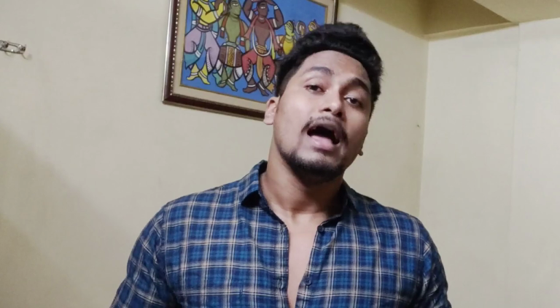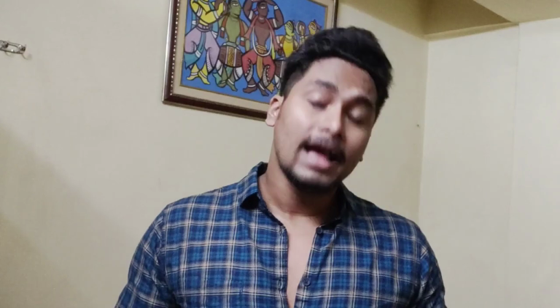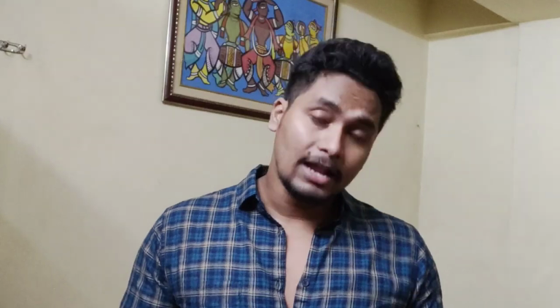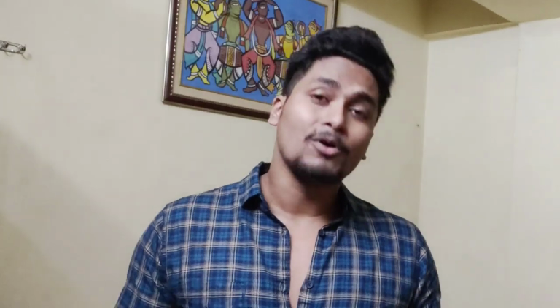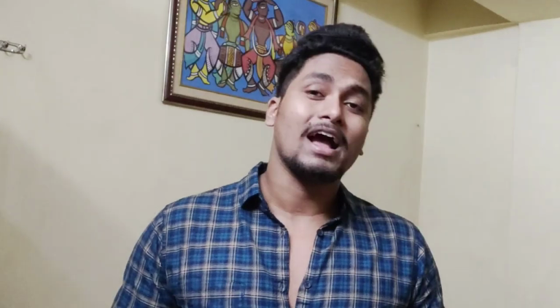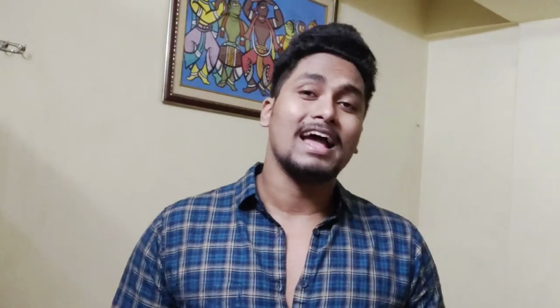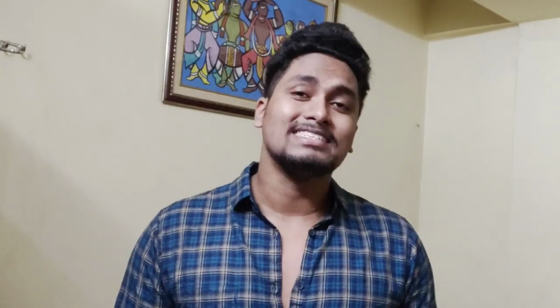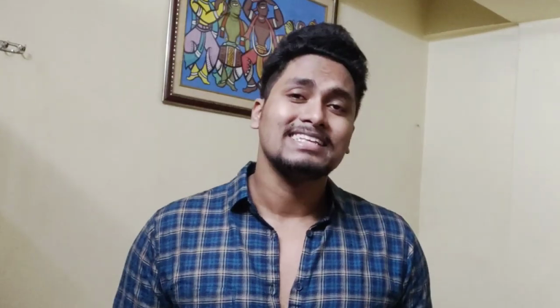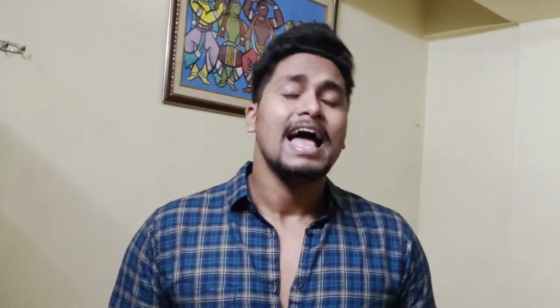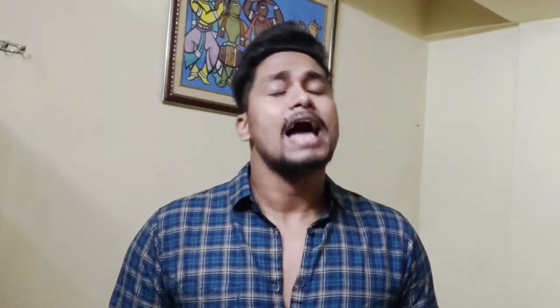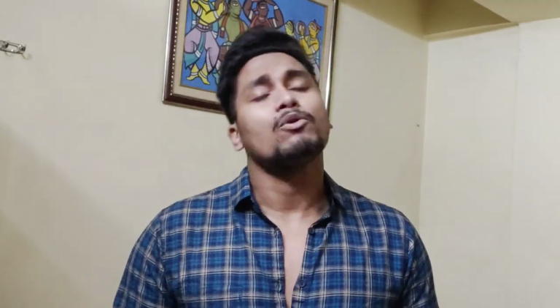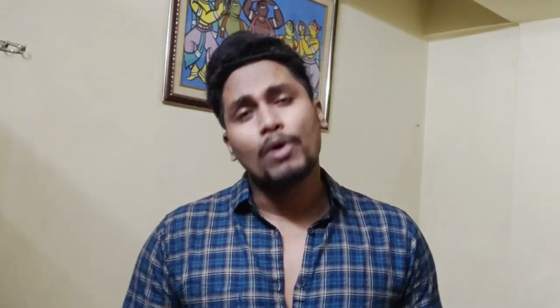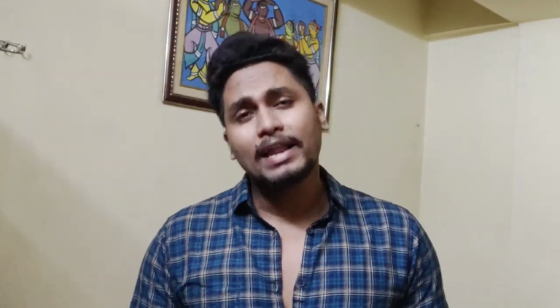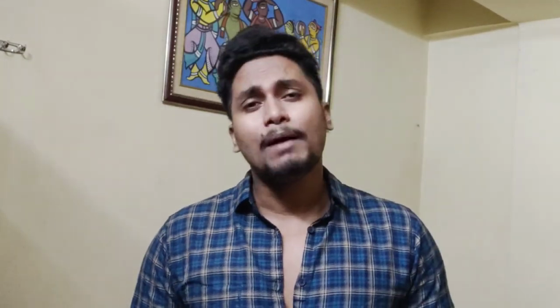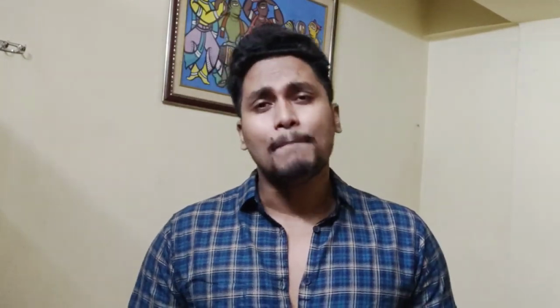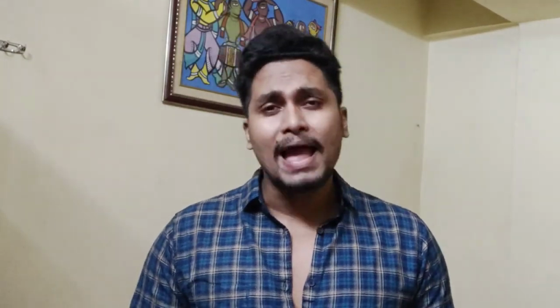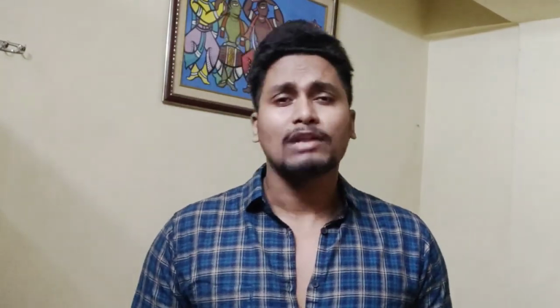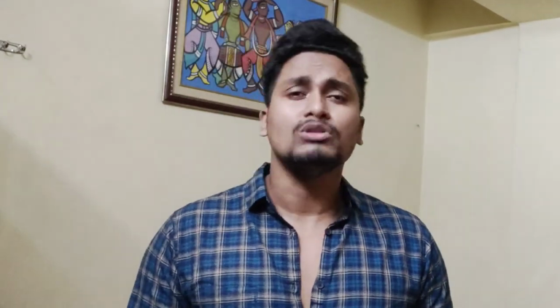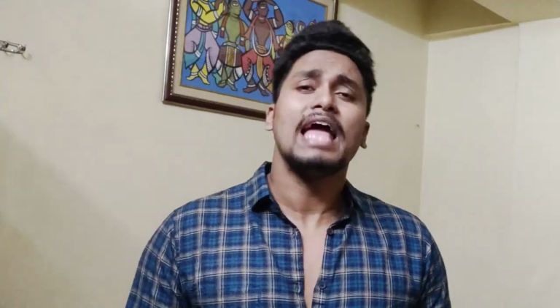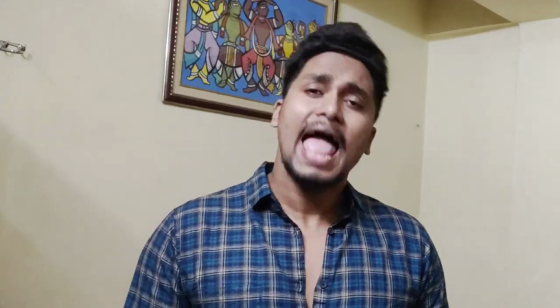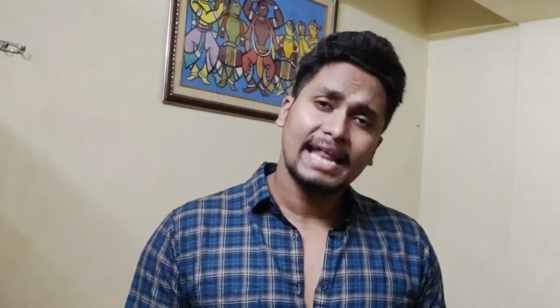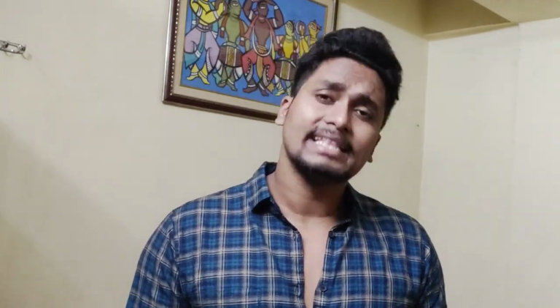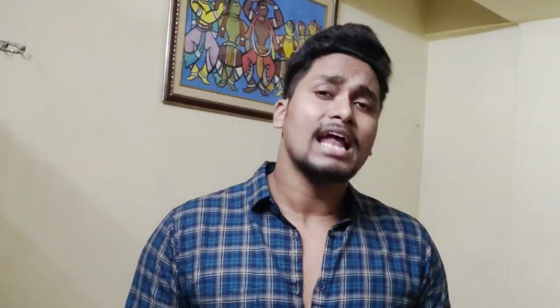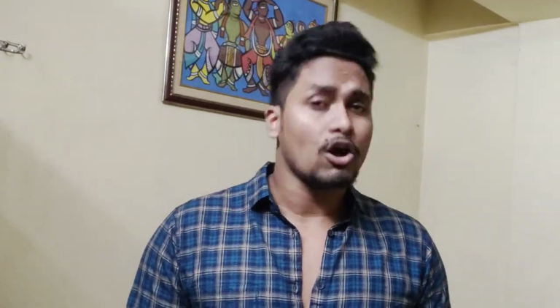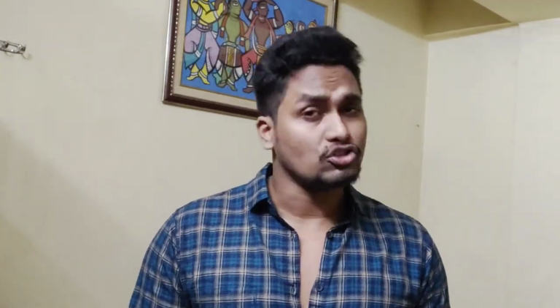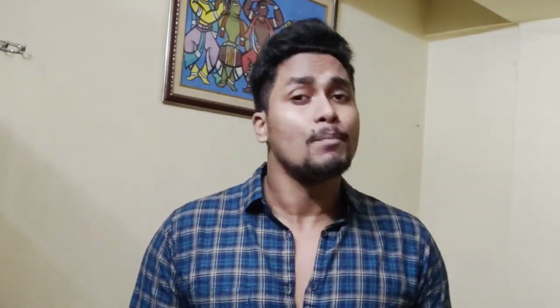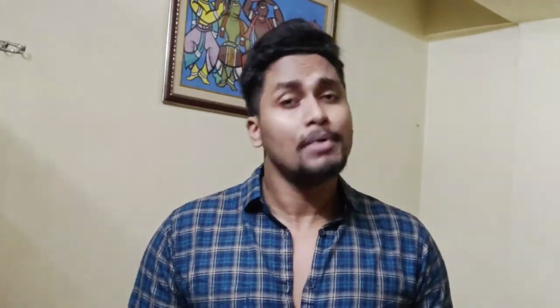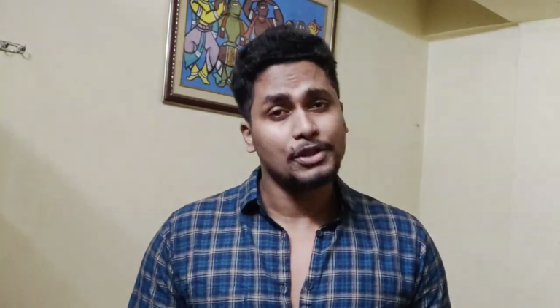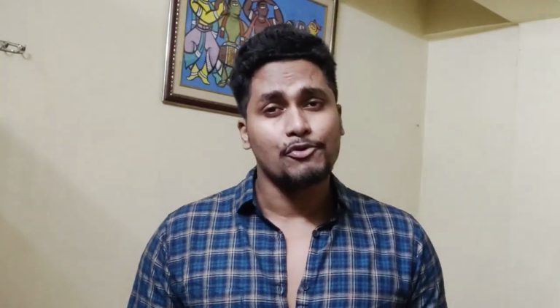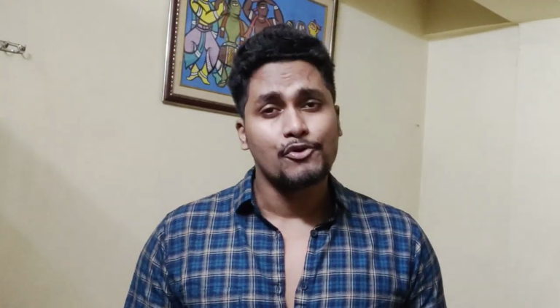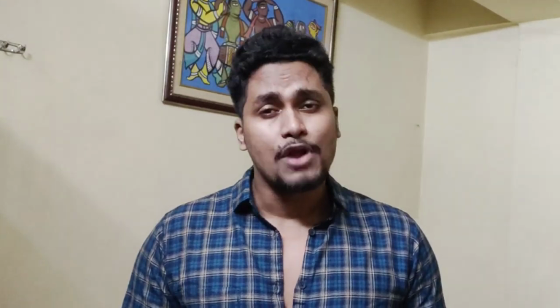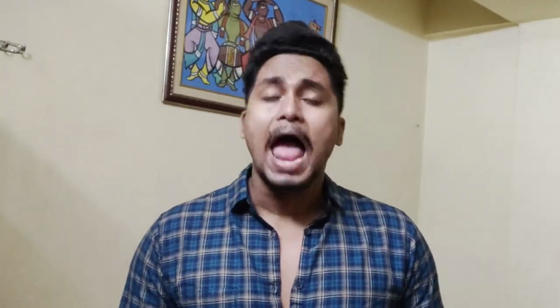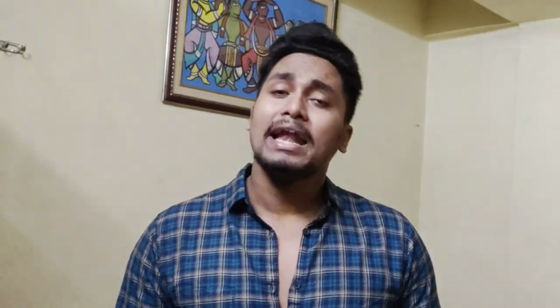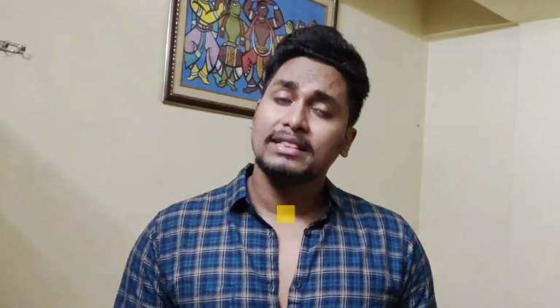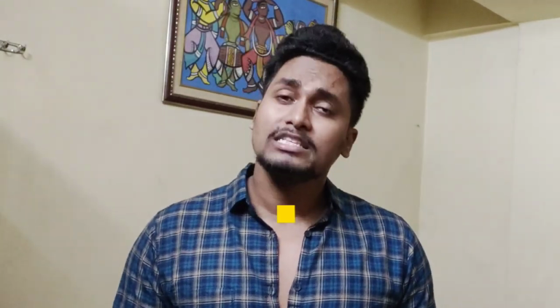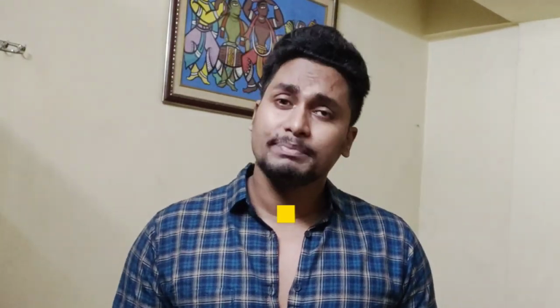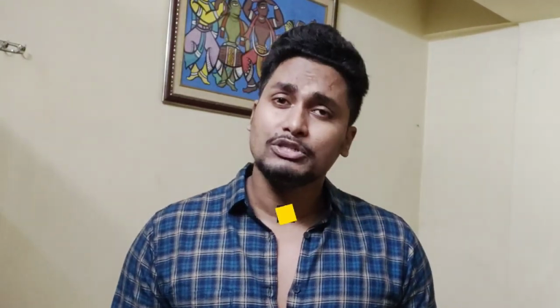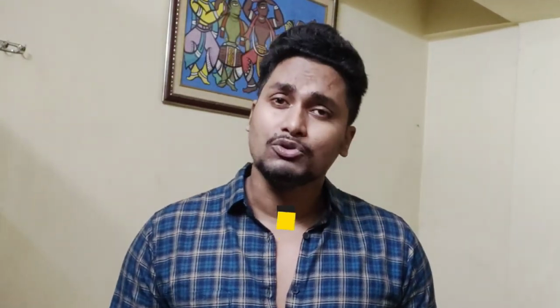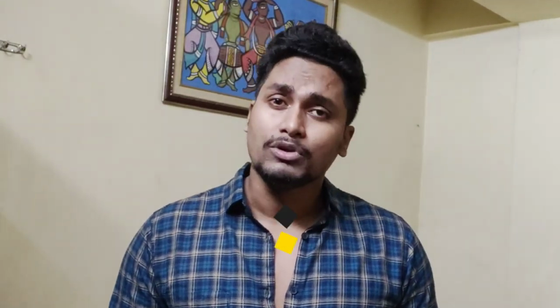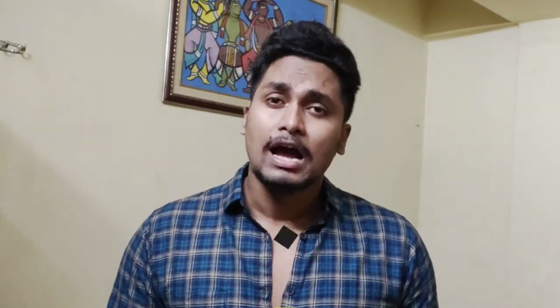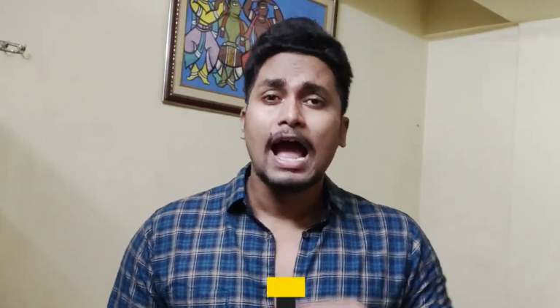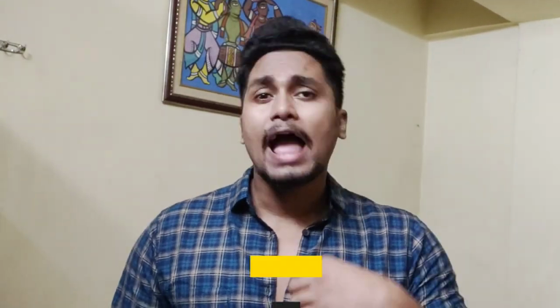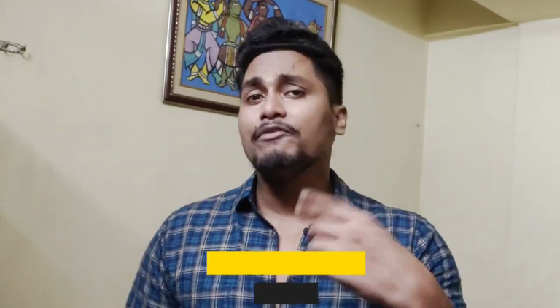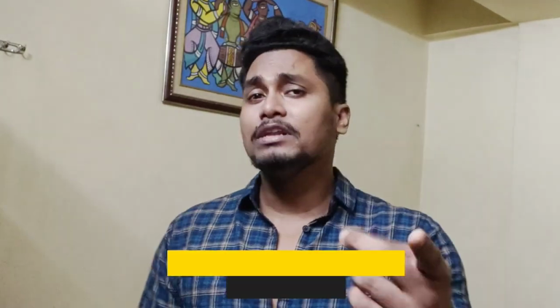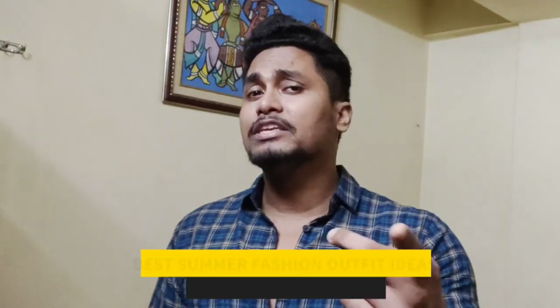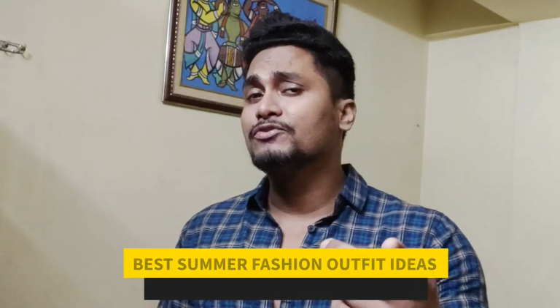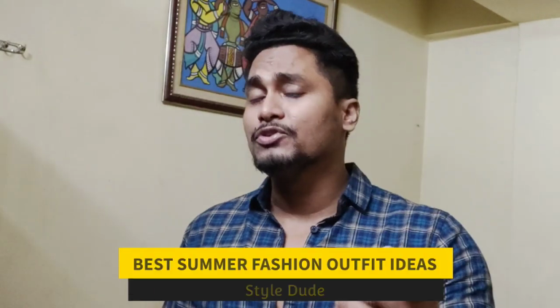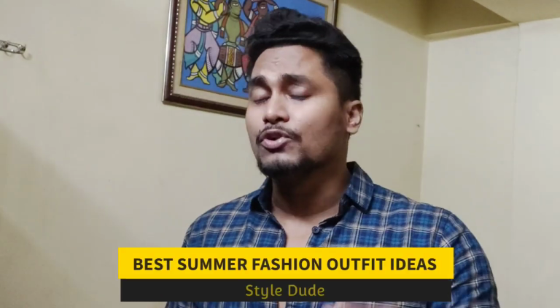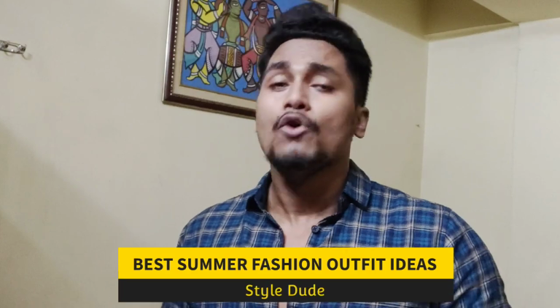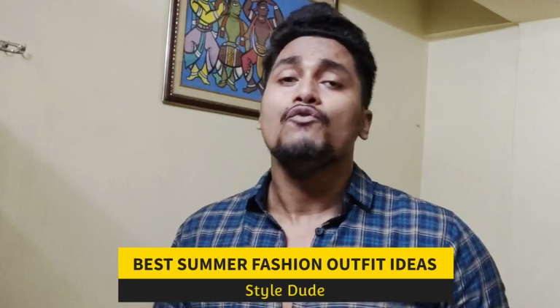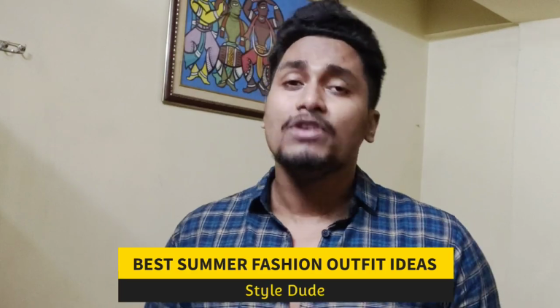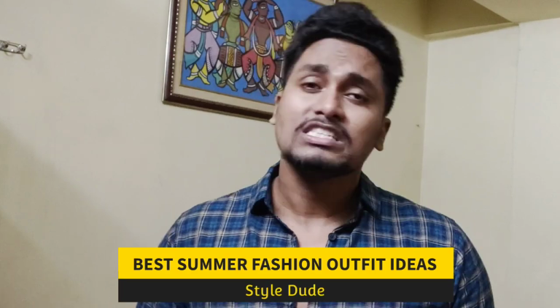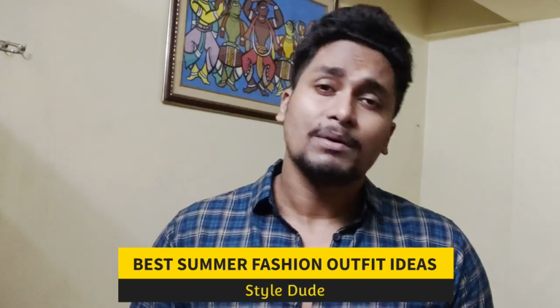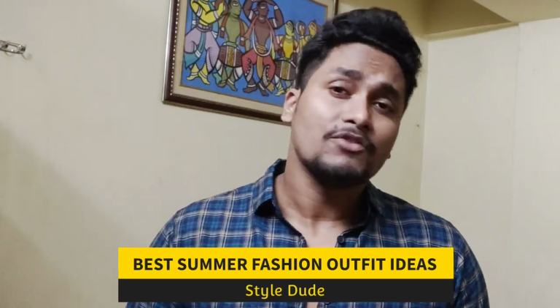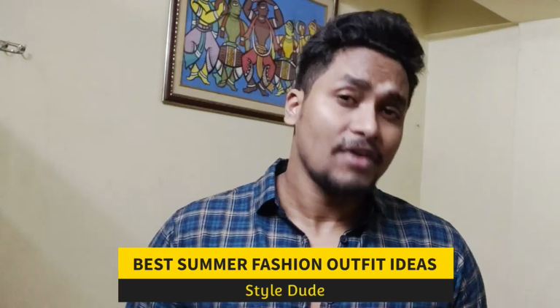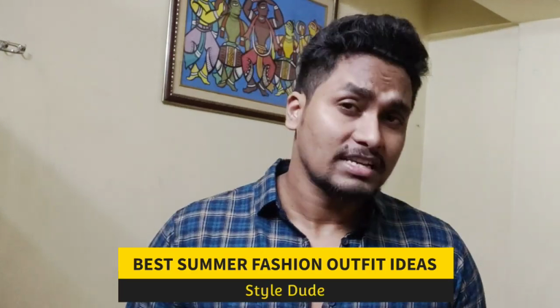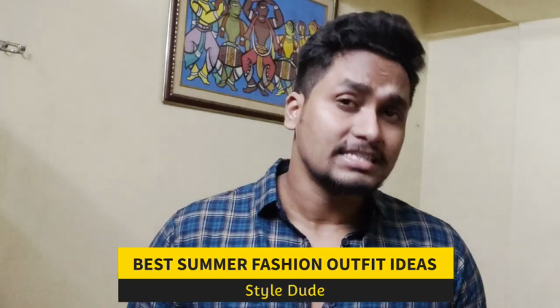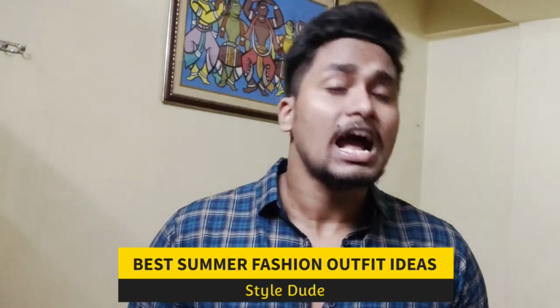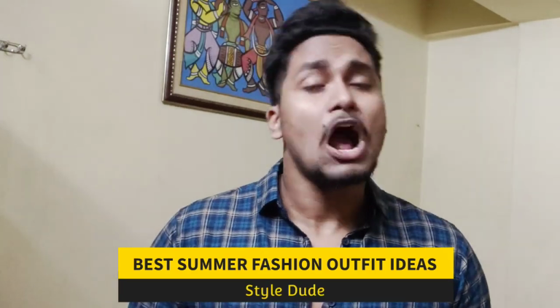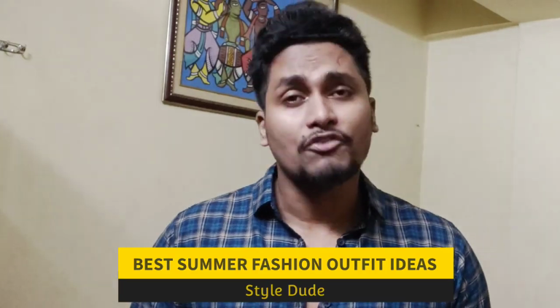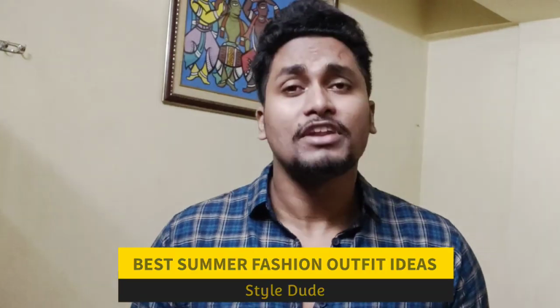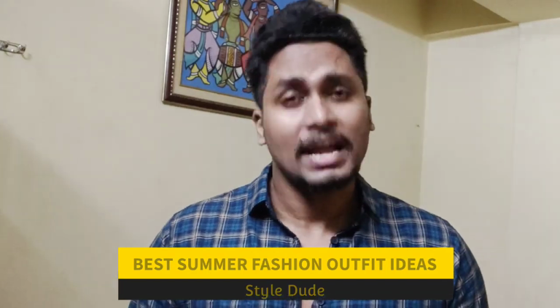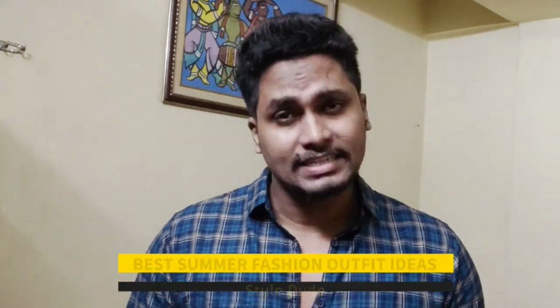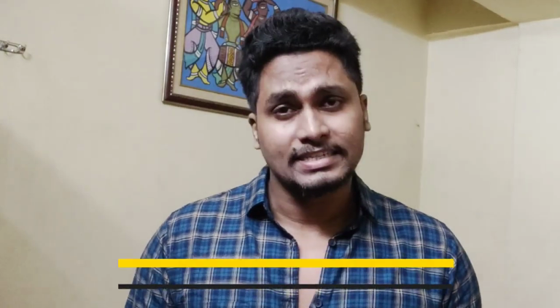Hello guys, and welcome back with another awesome video. In this video, I will give you the best summer fashion outfit ideas.